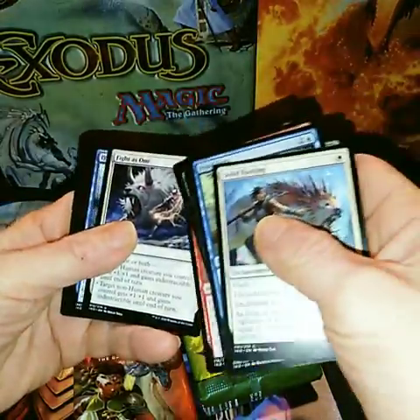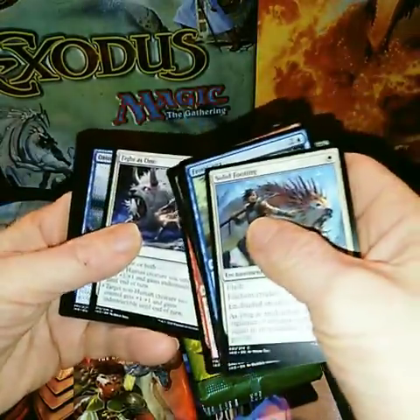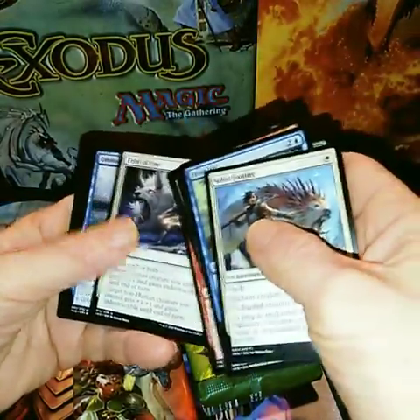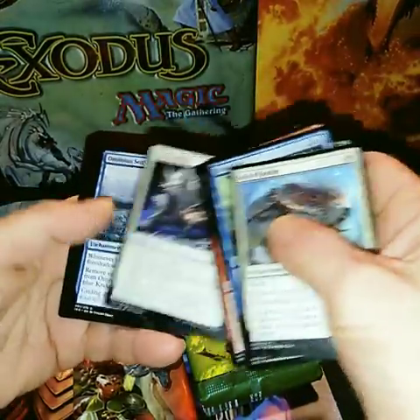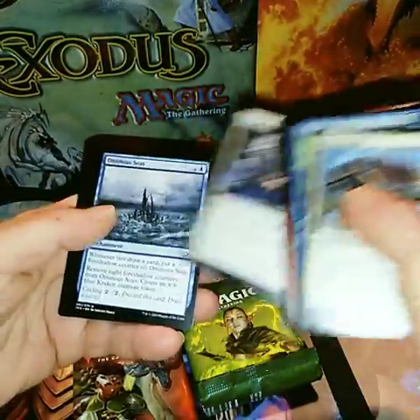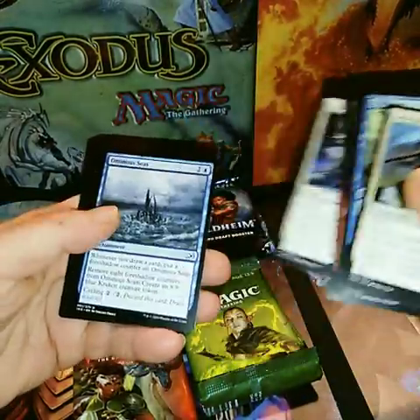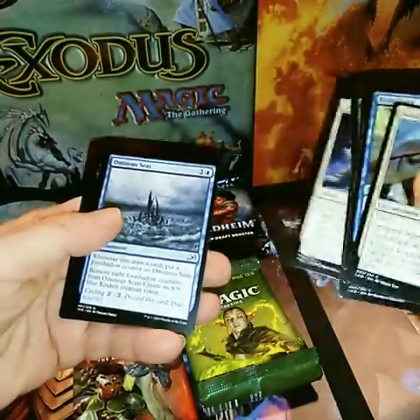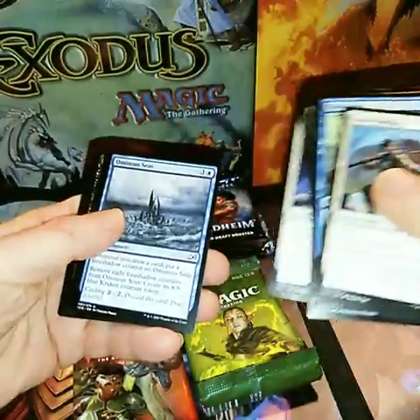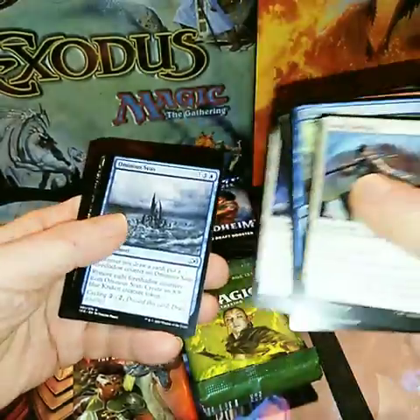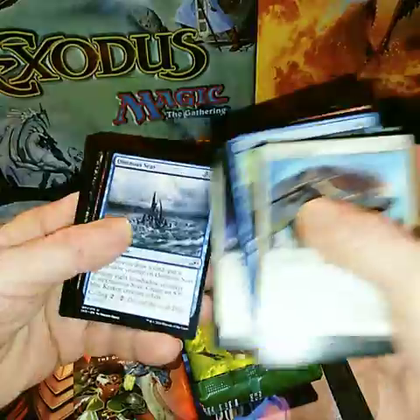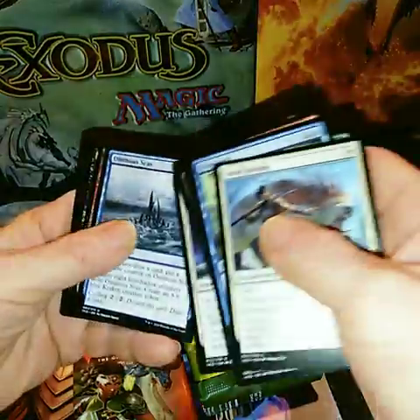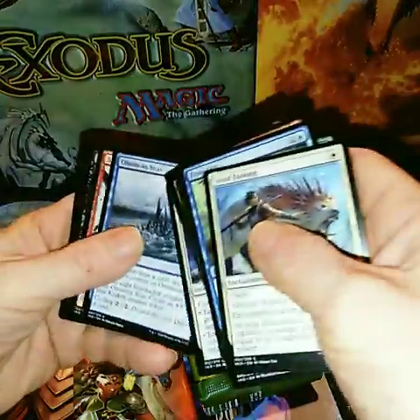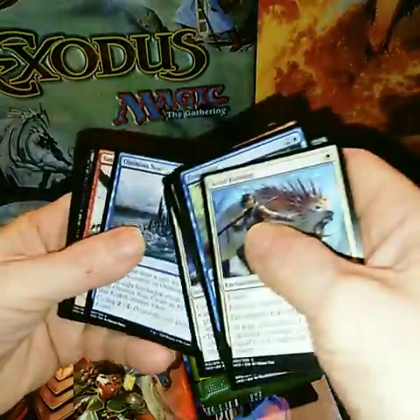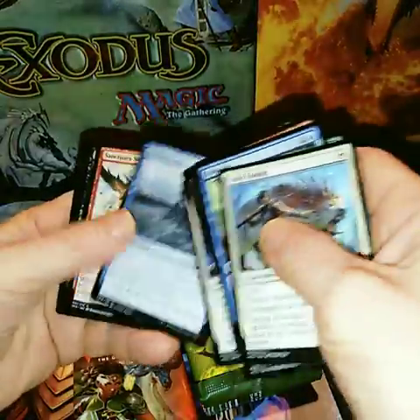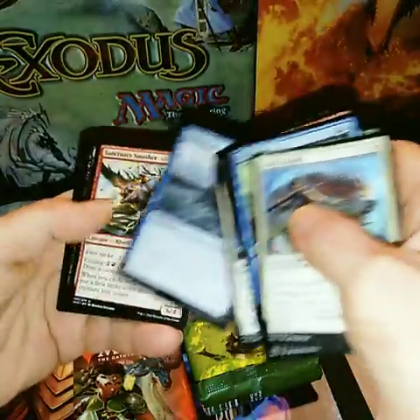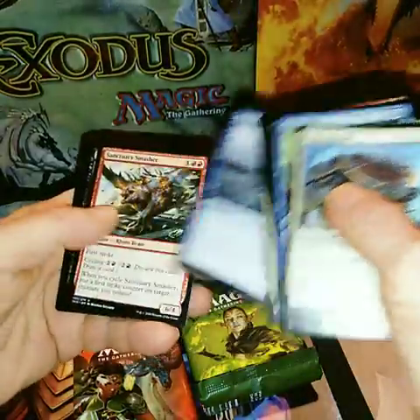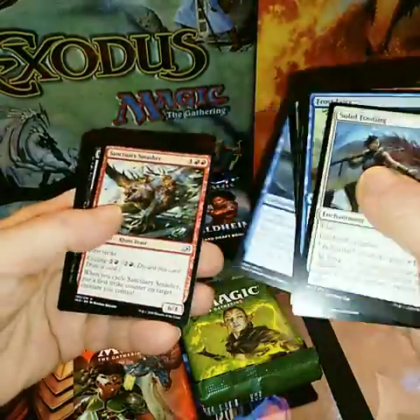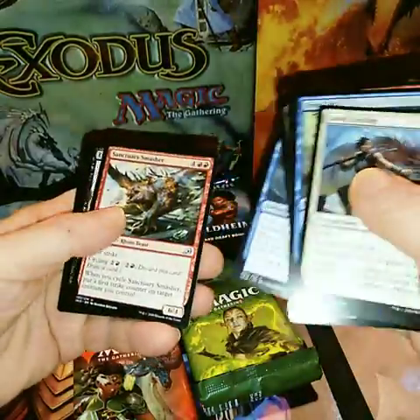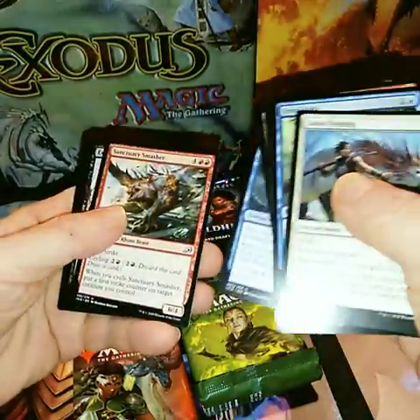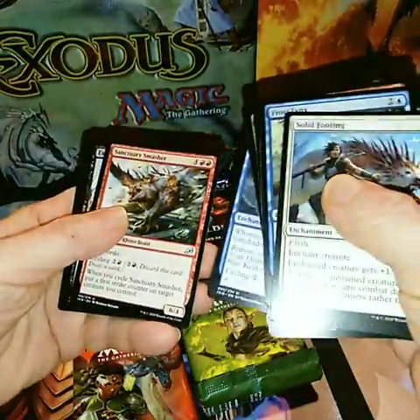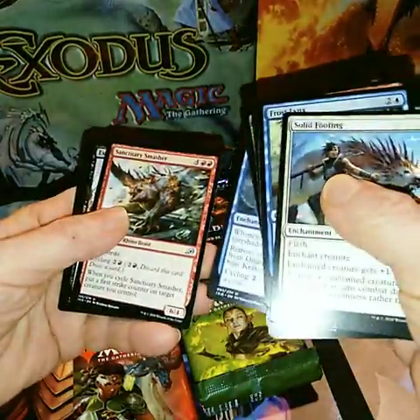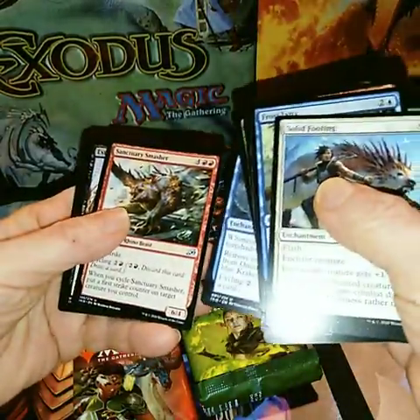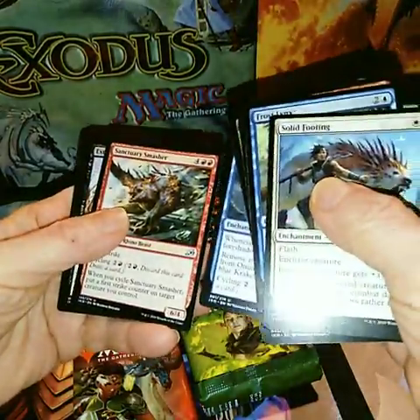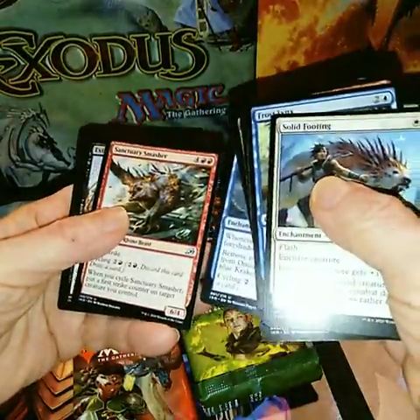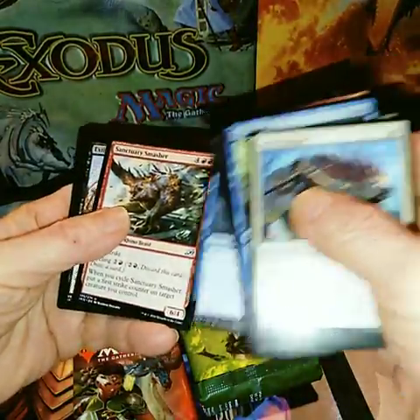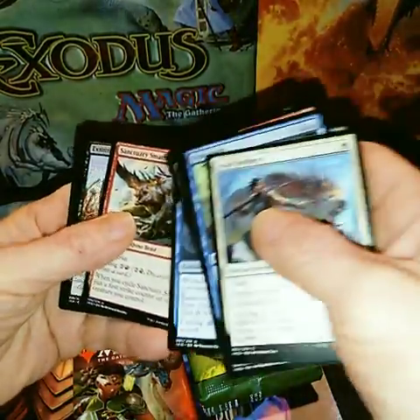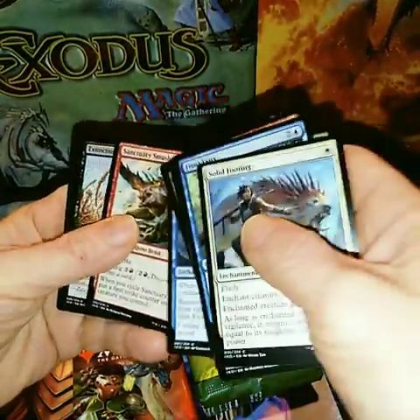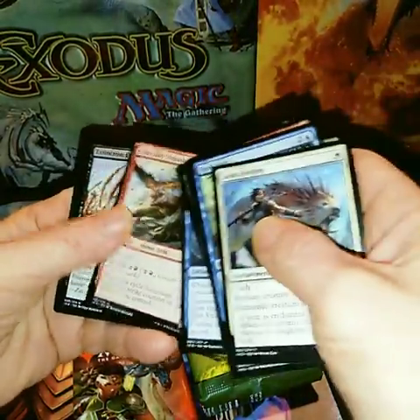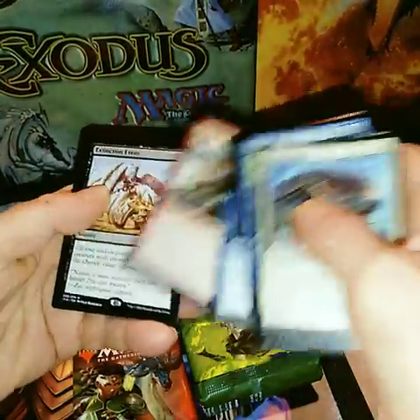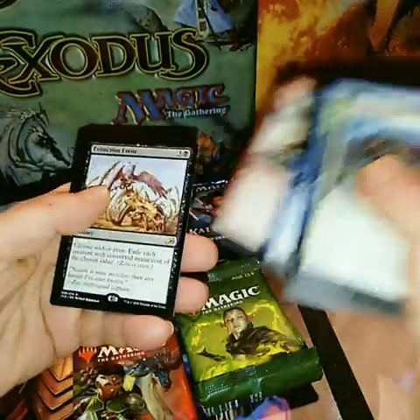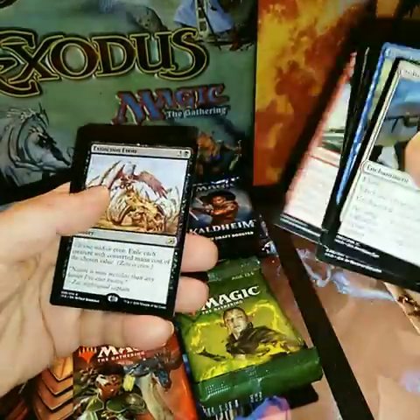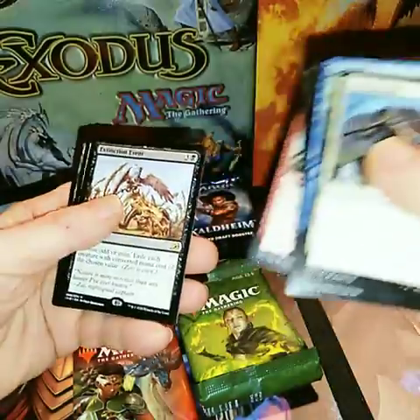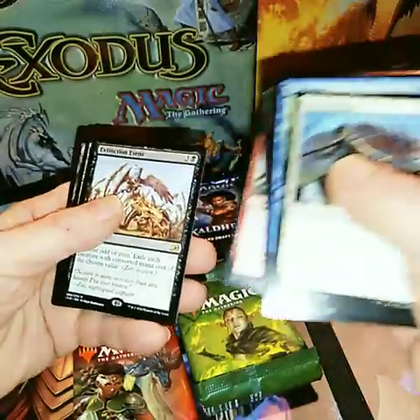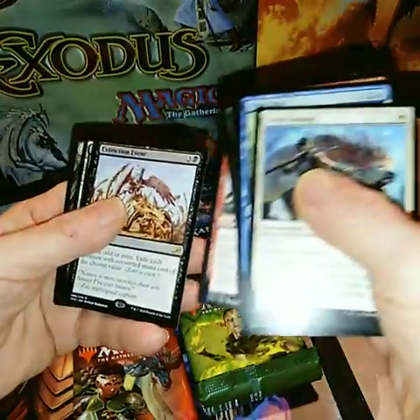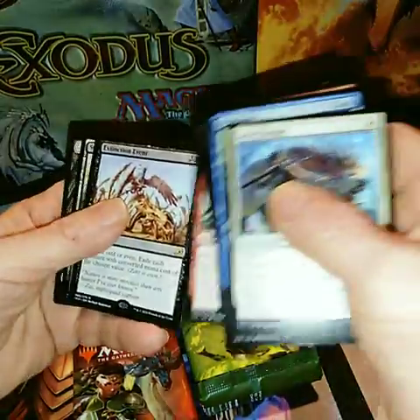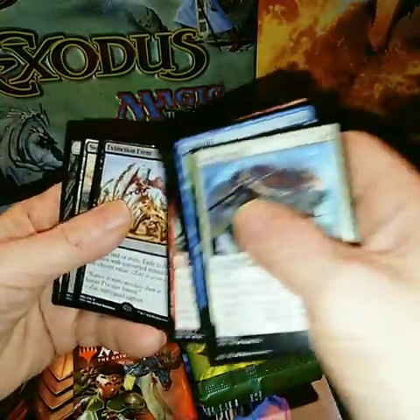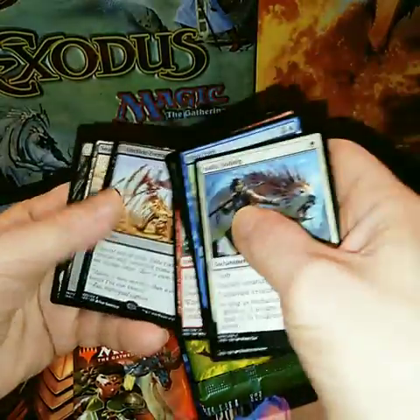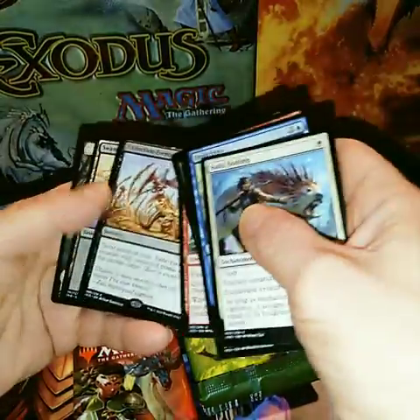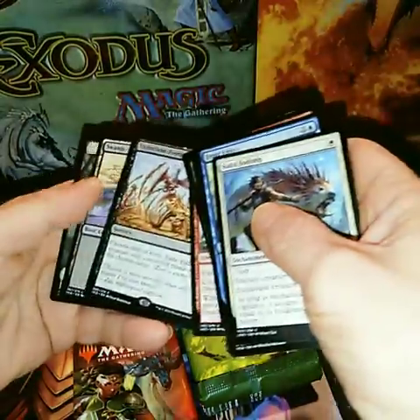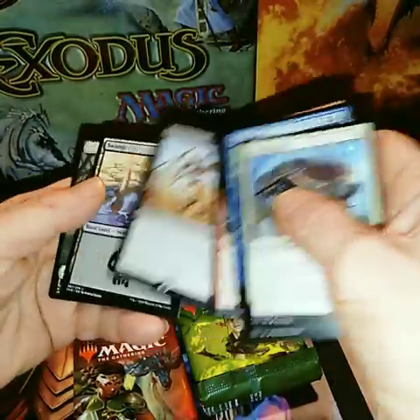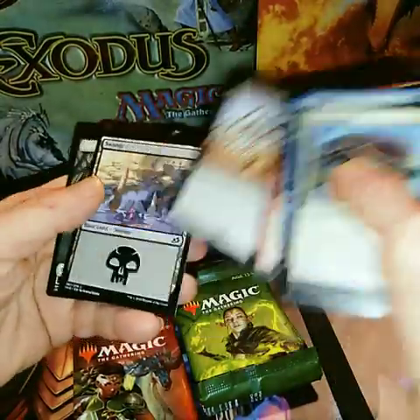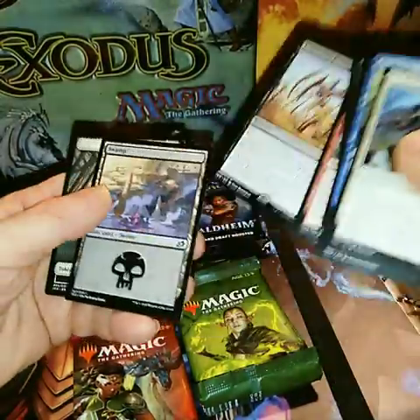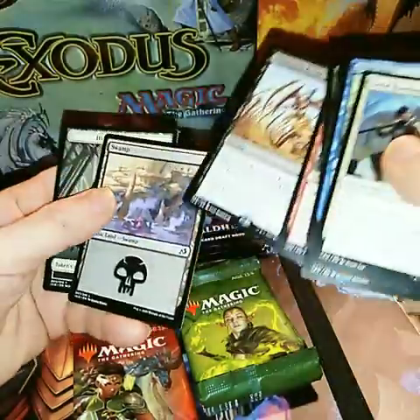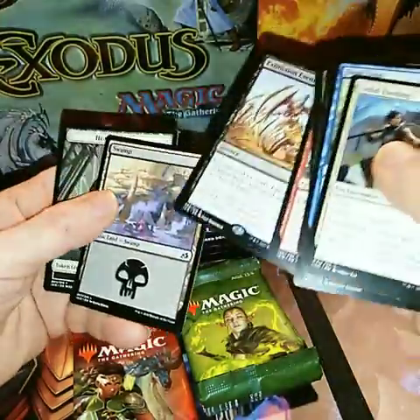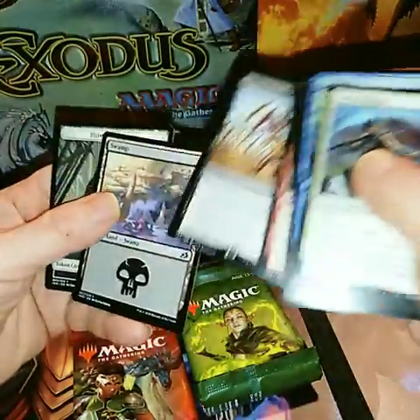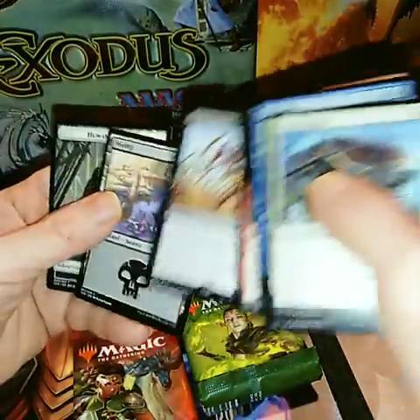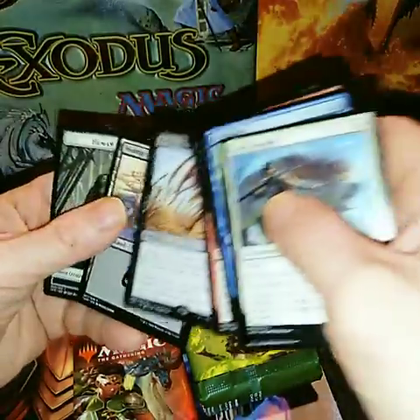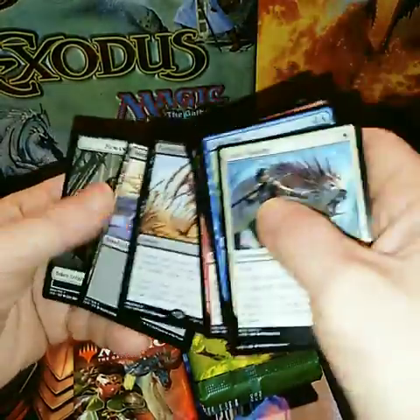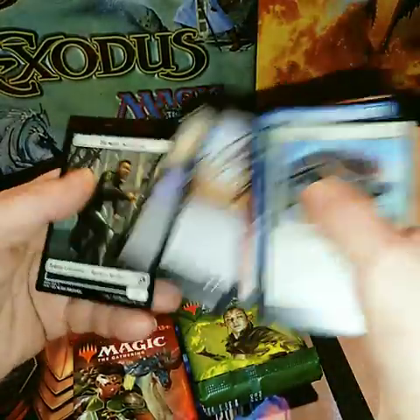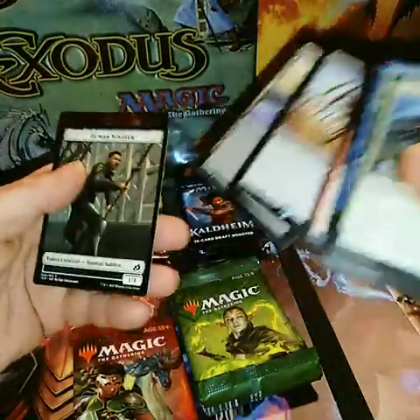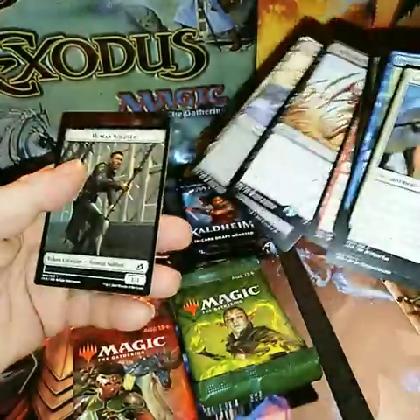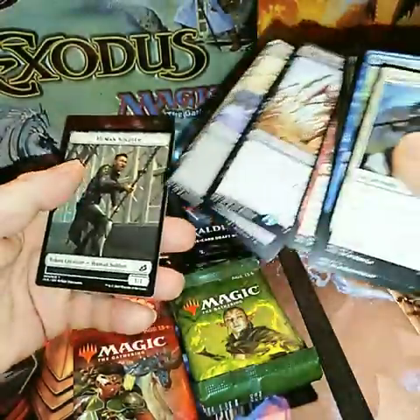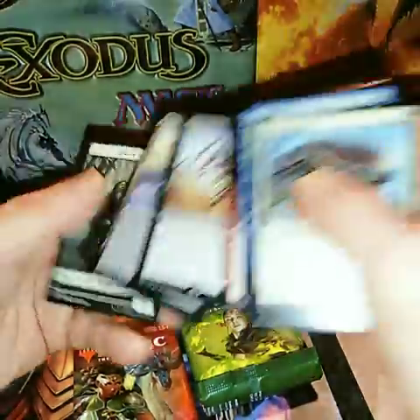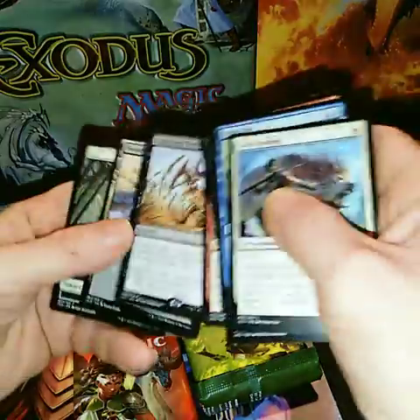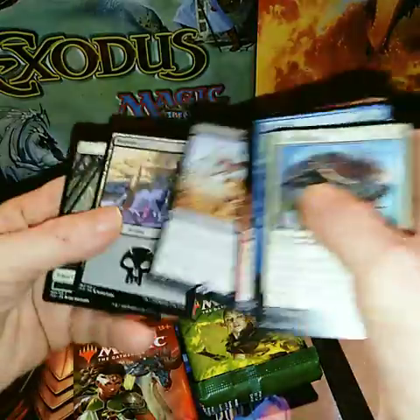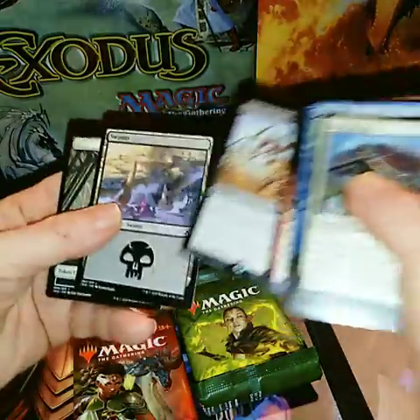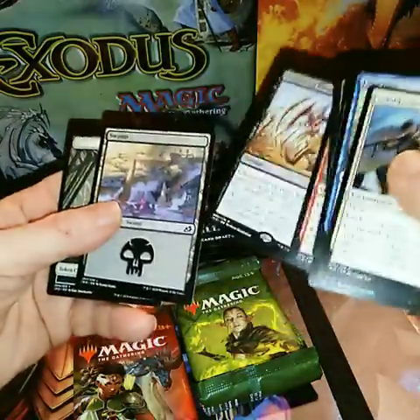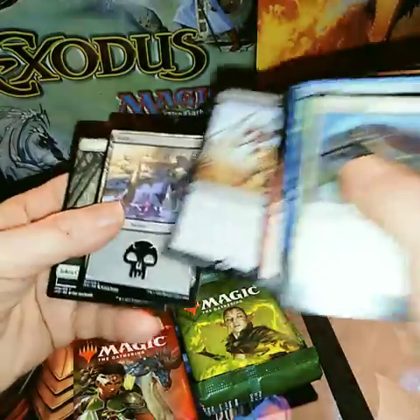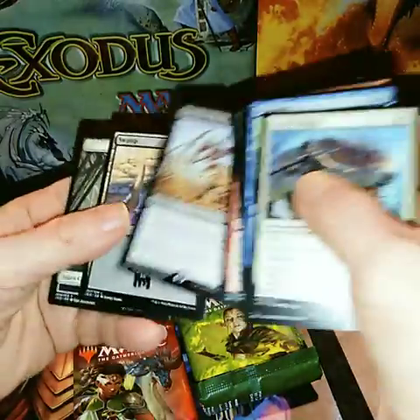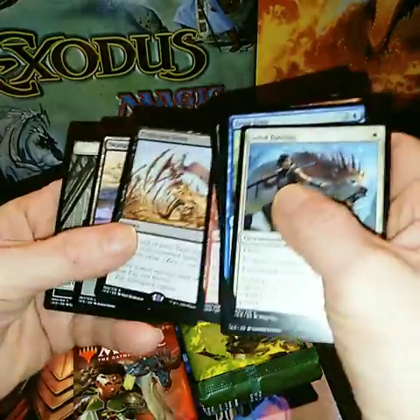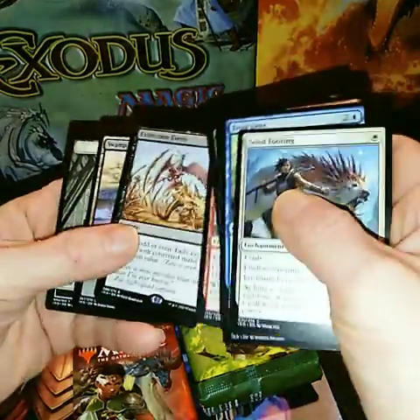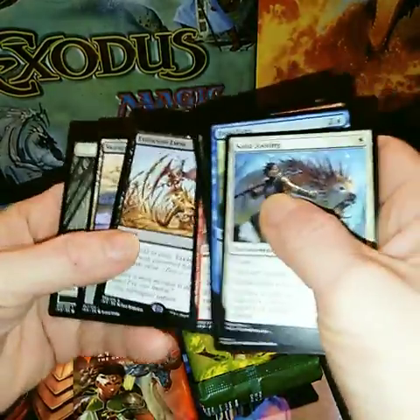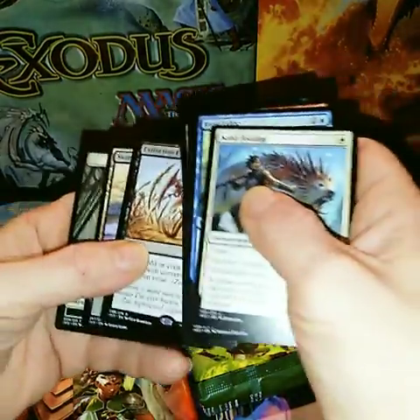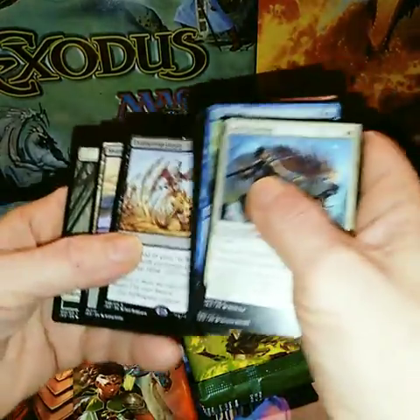Fighters 1, Omnid Seas, Sanctuary Smasher, Extinction Event, and a Hooman.